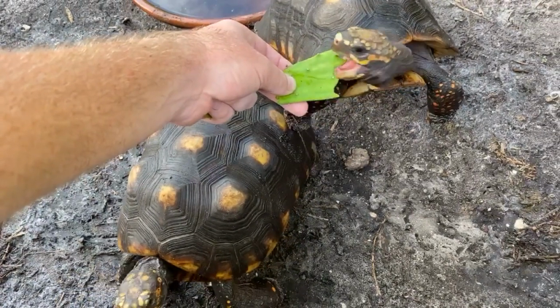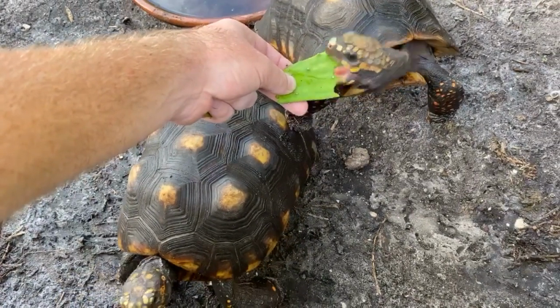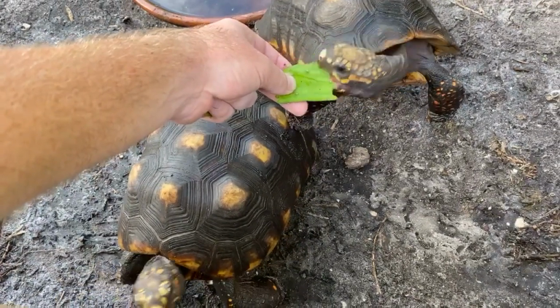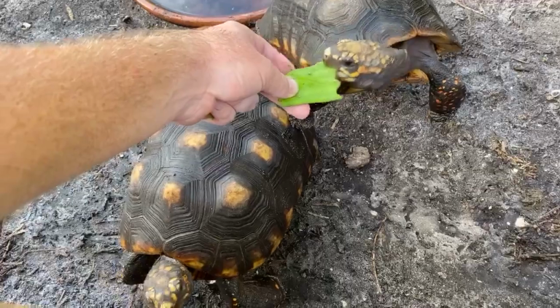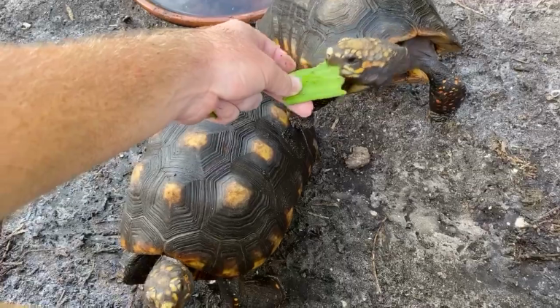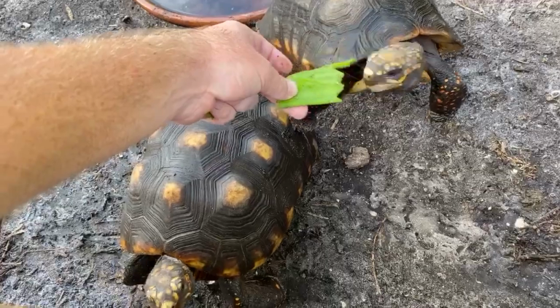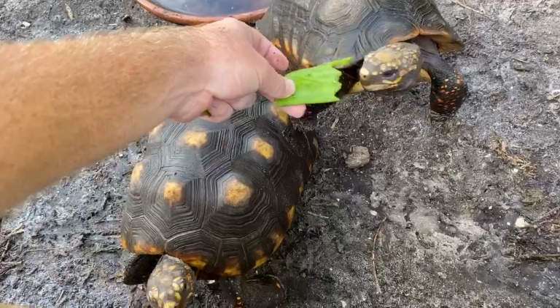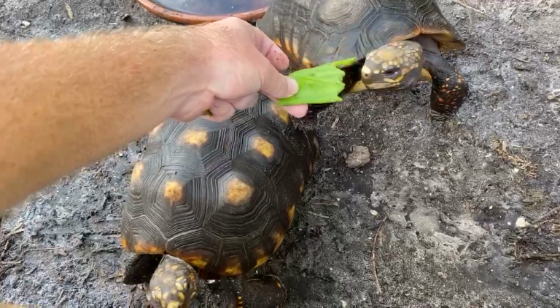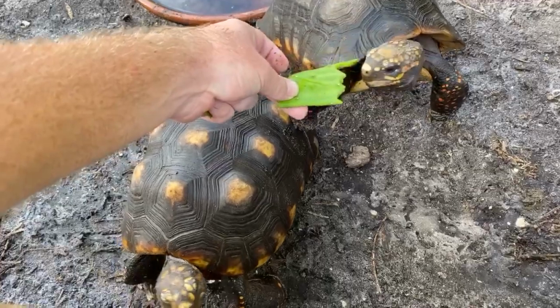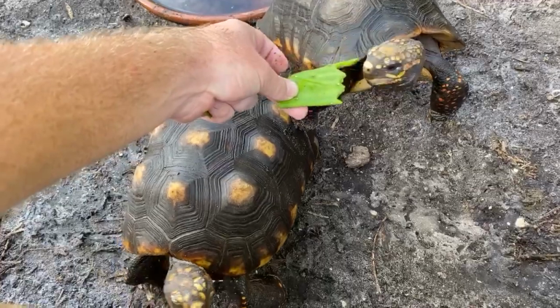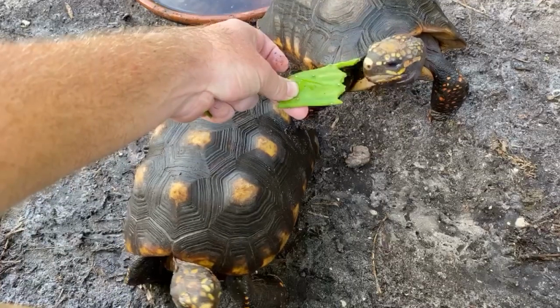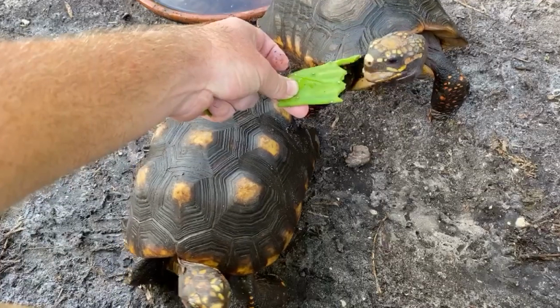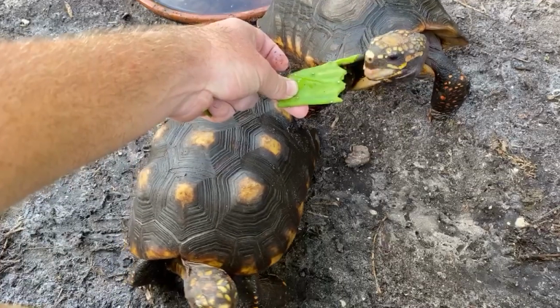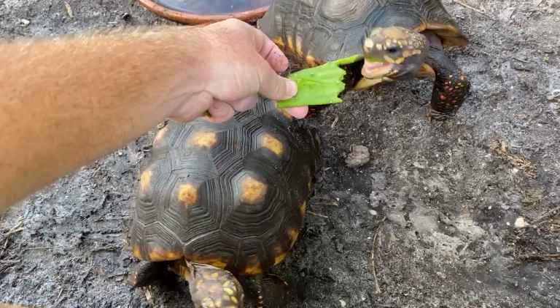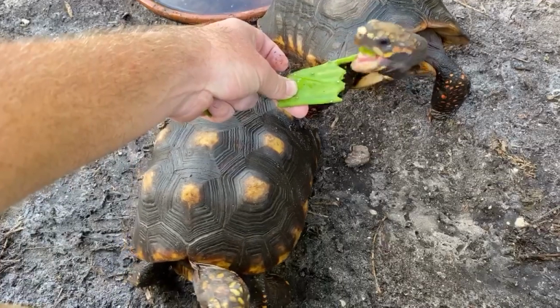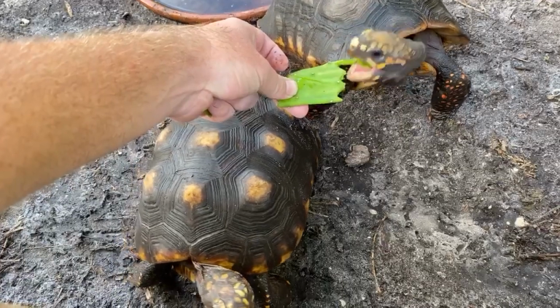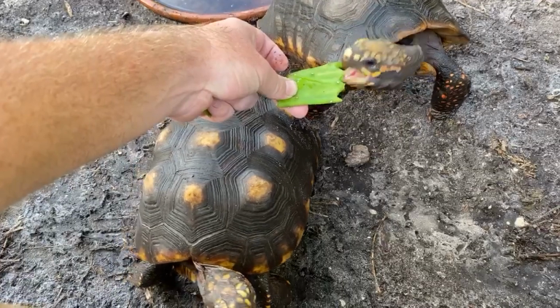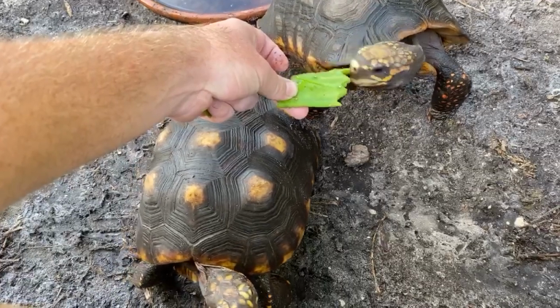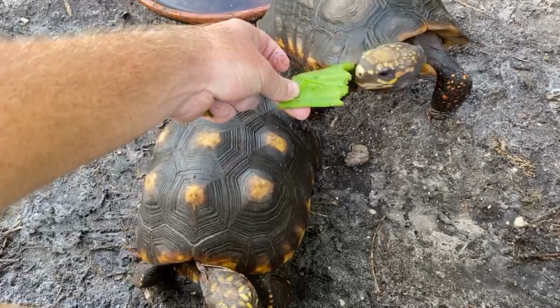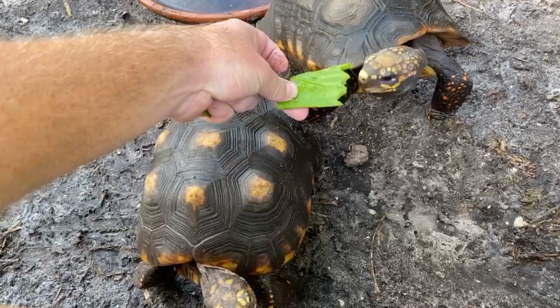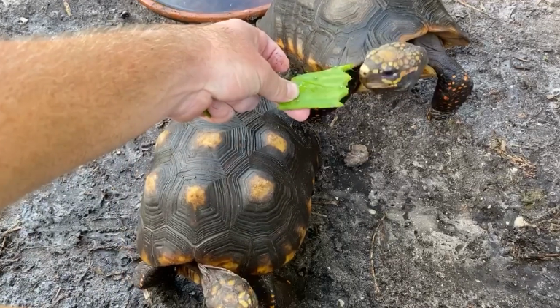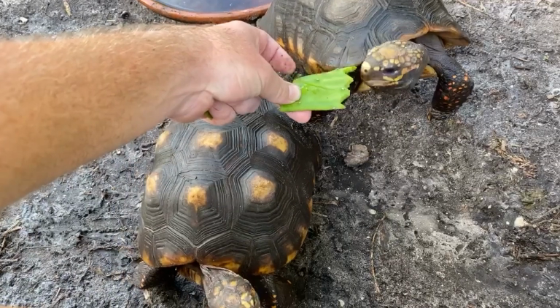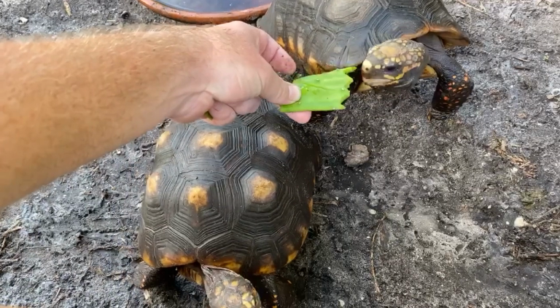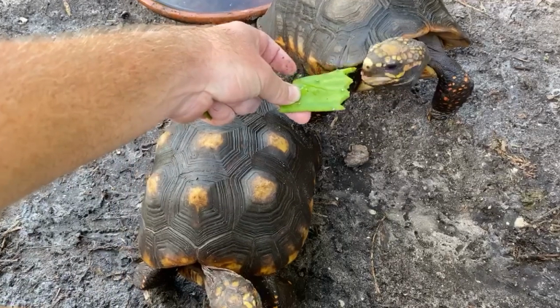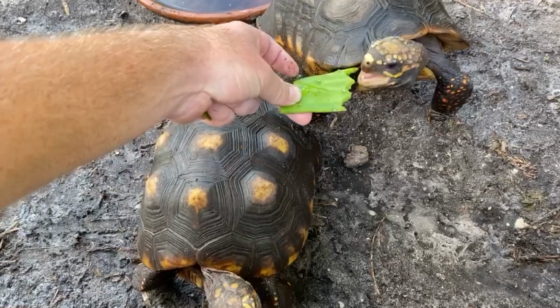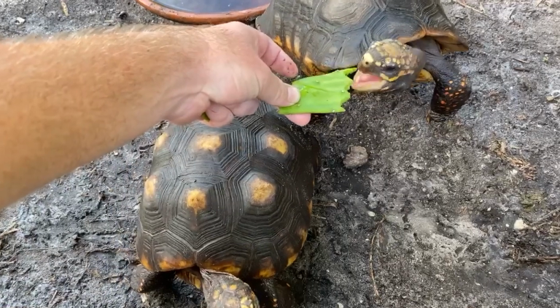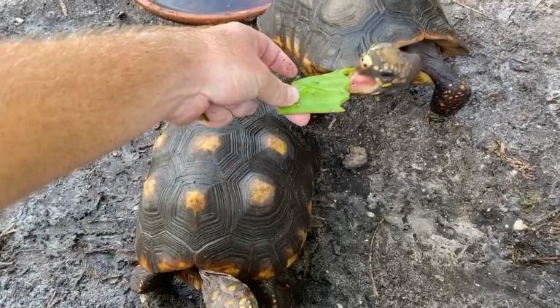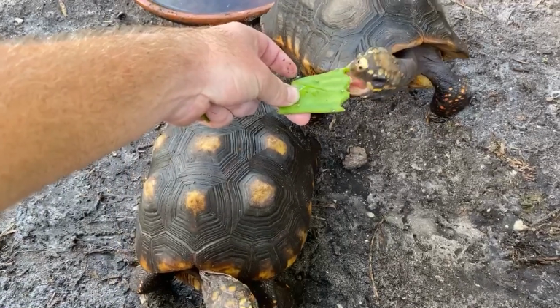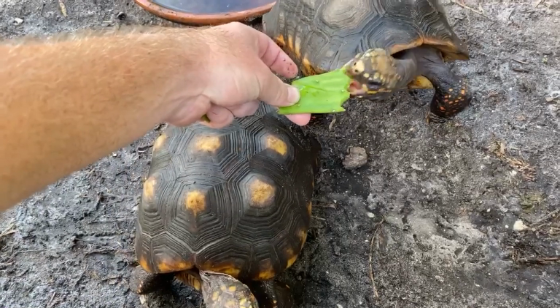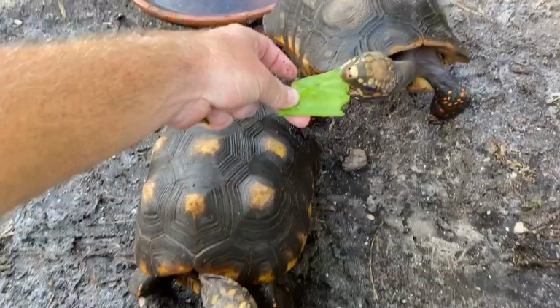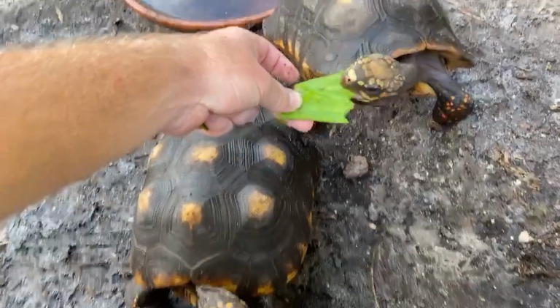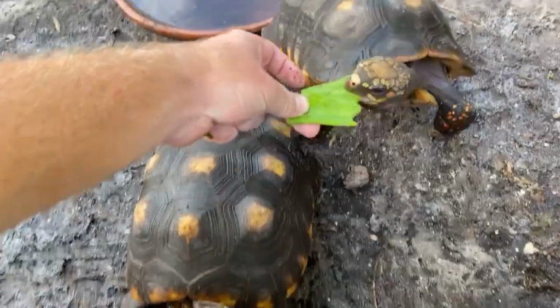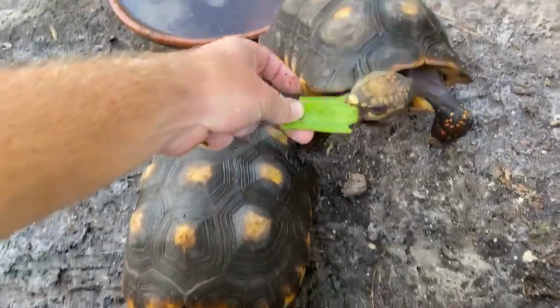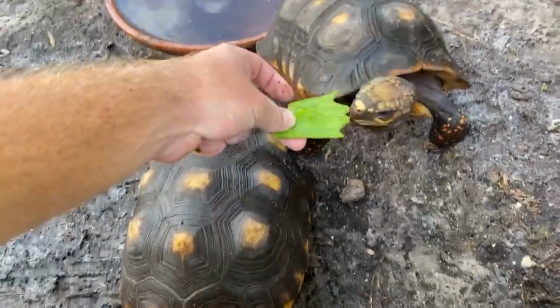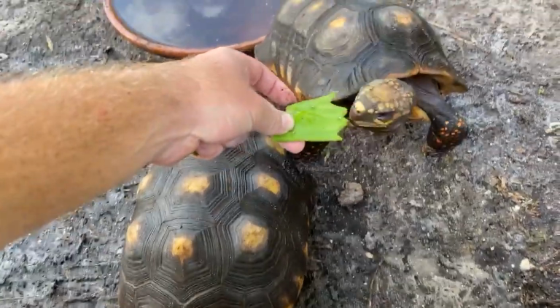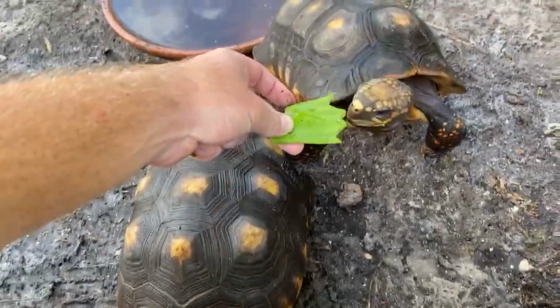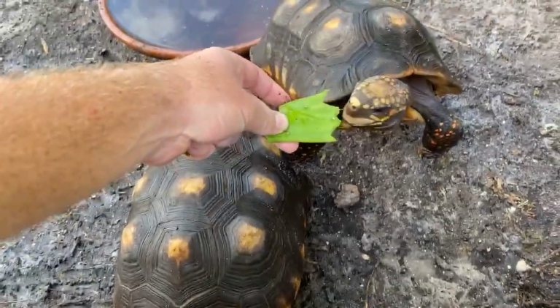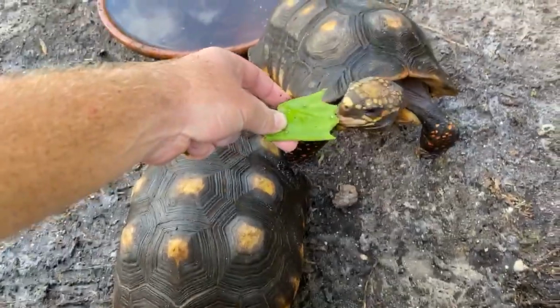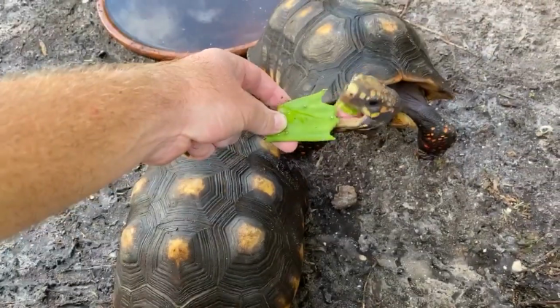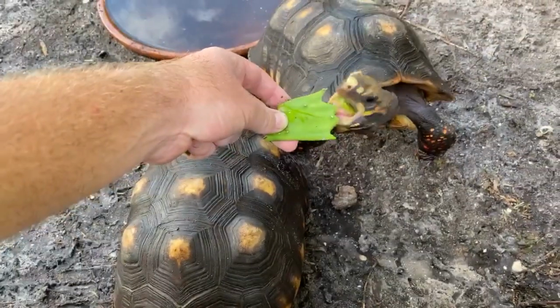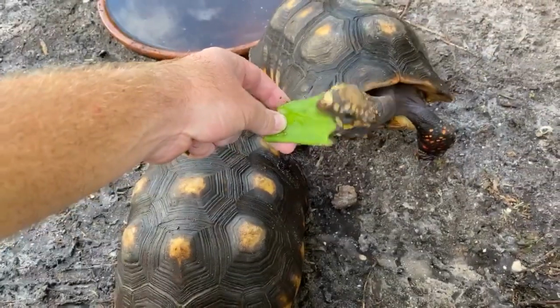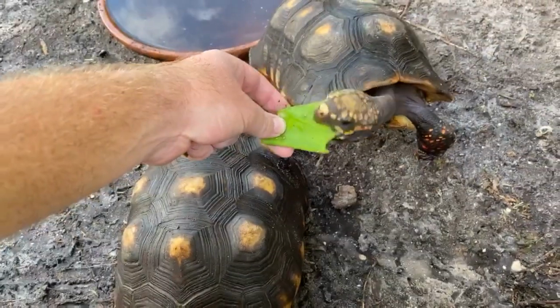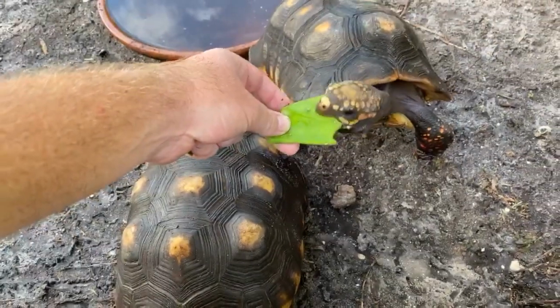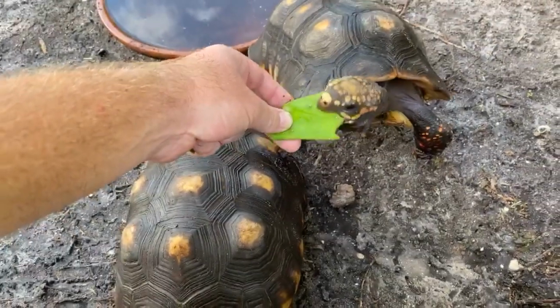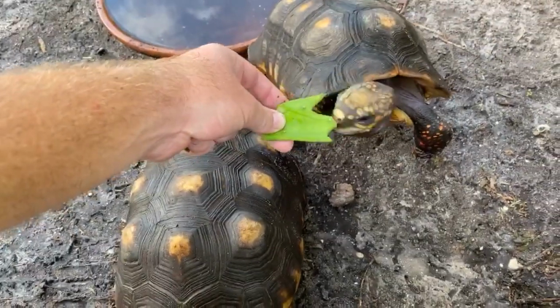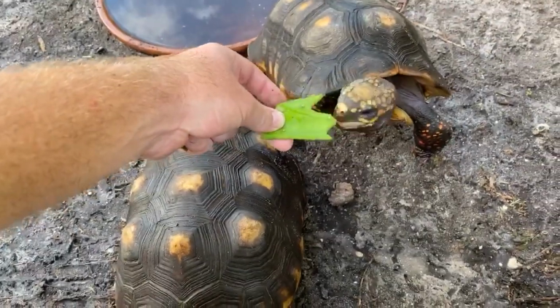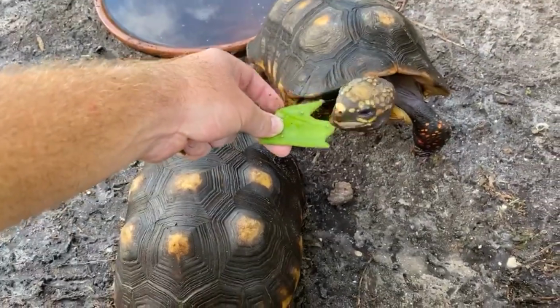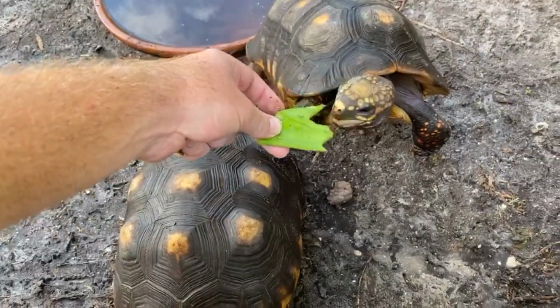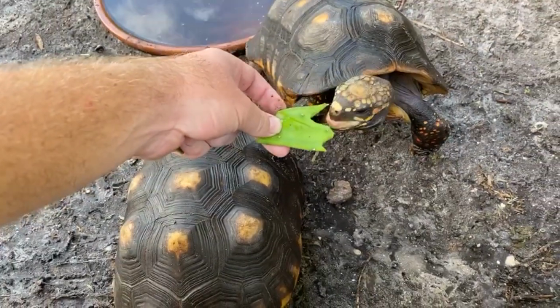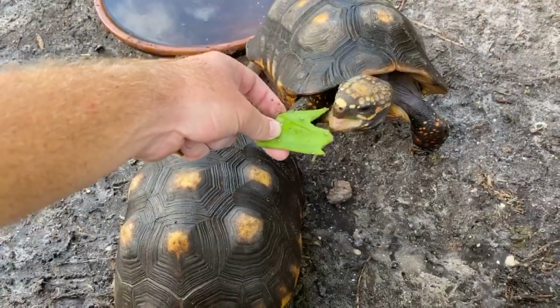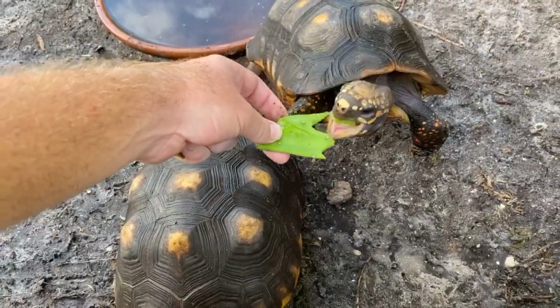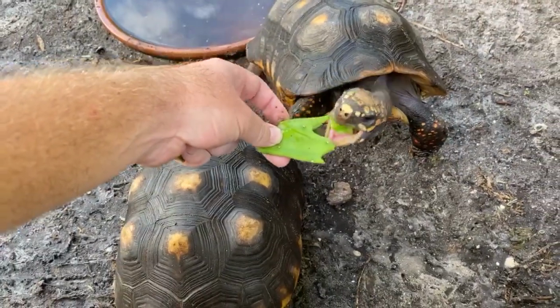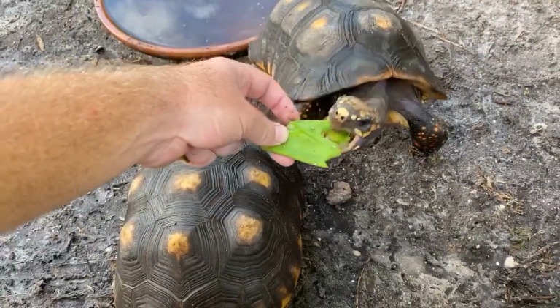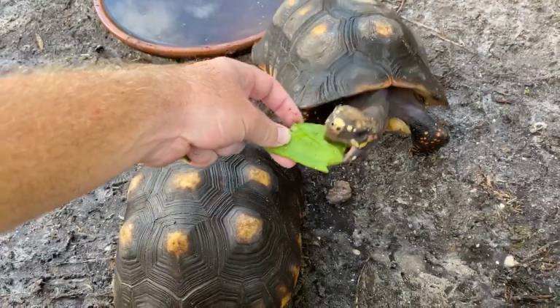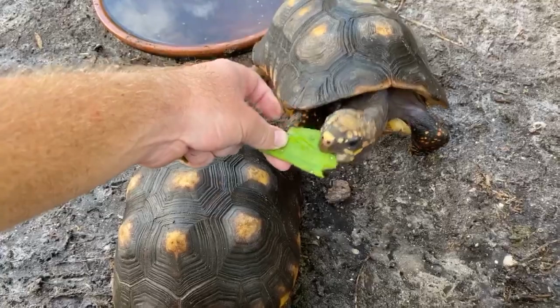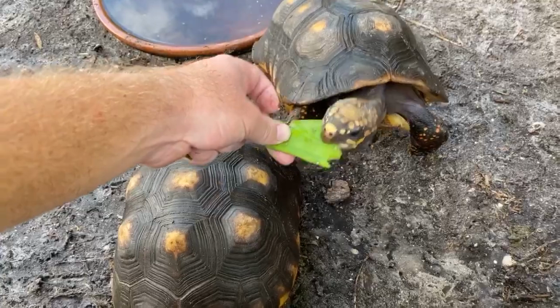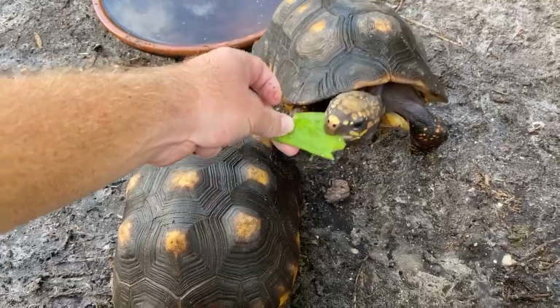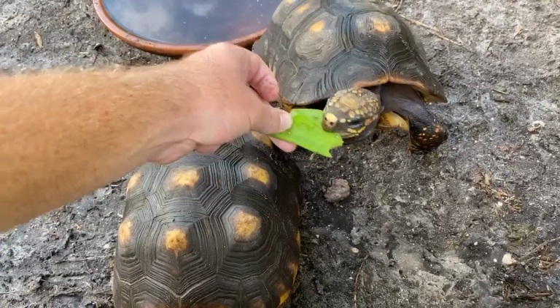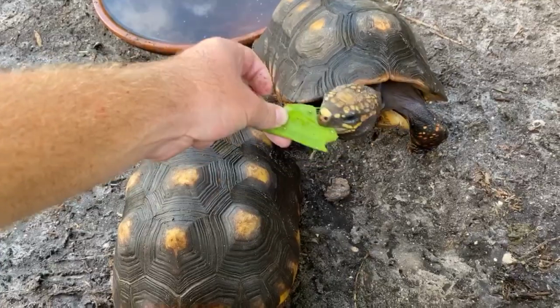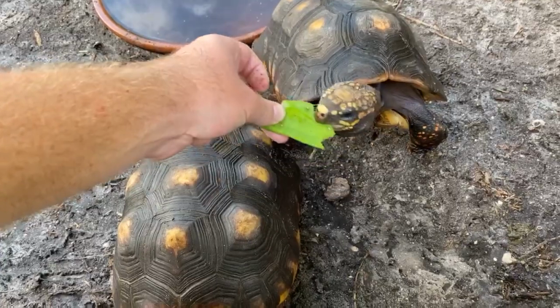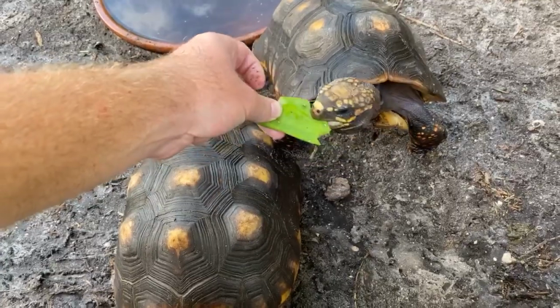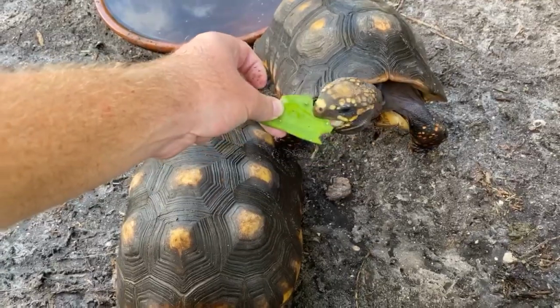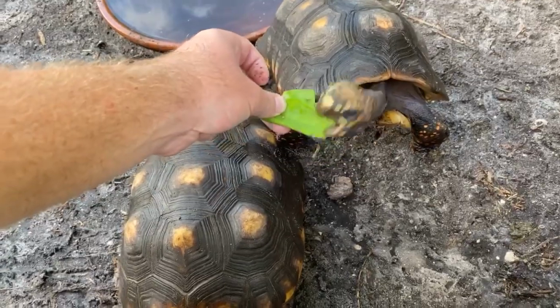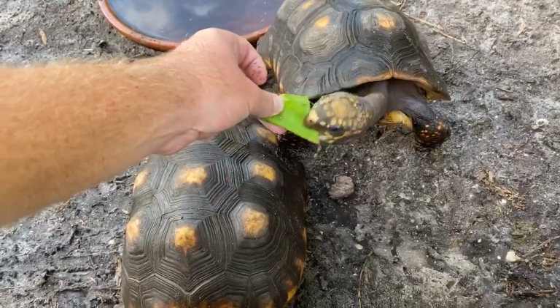Keeping the red foots outside is almost too easy — they just thrive here.